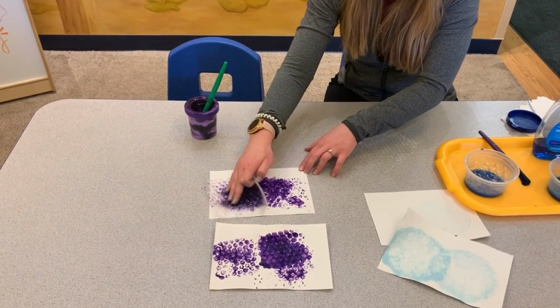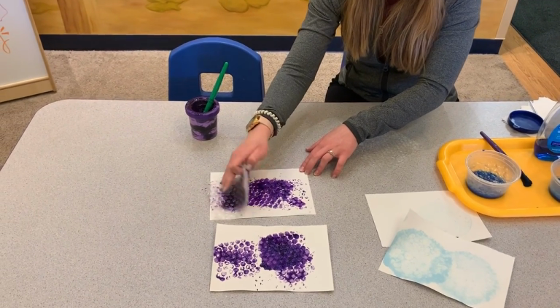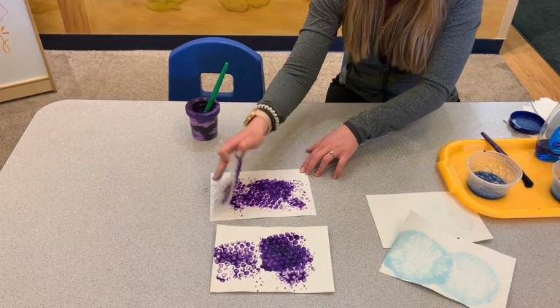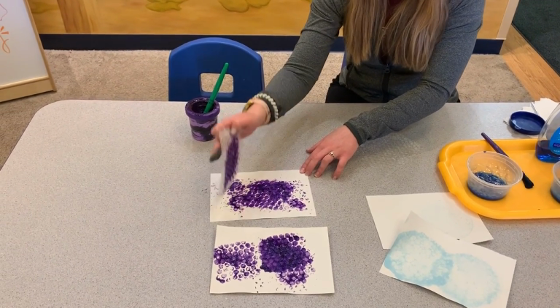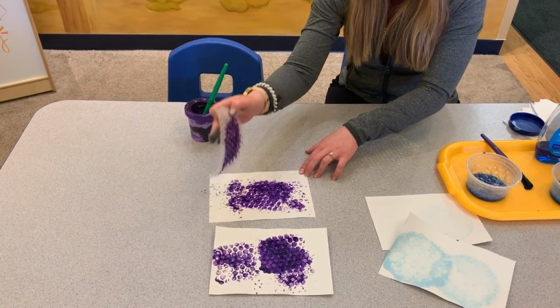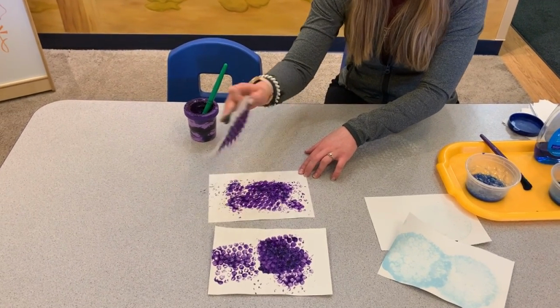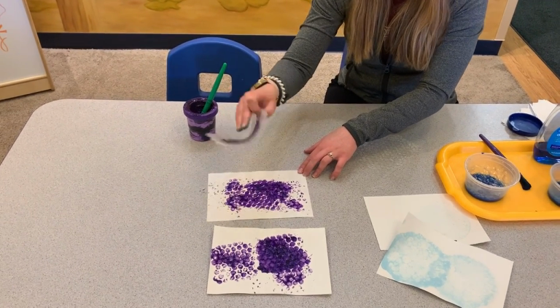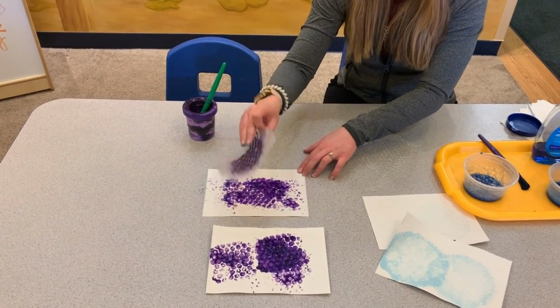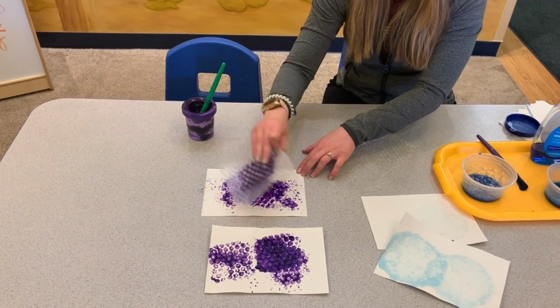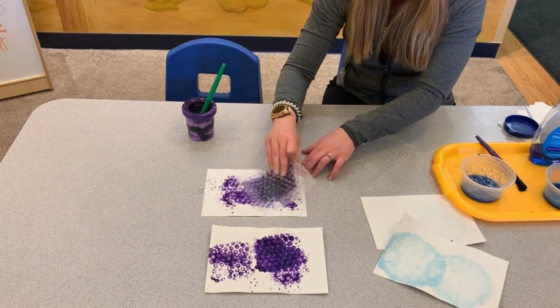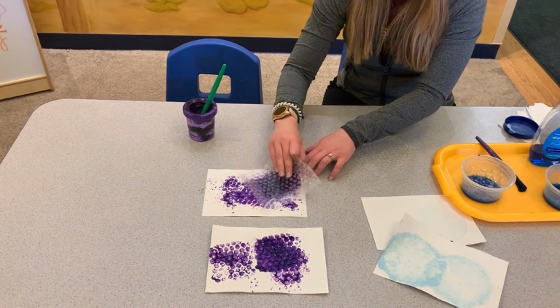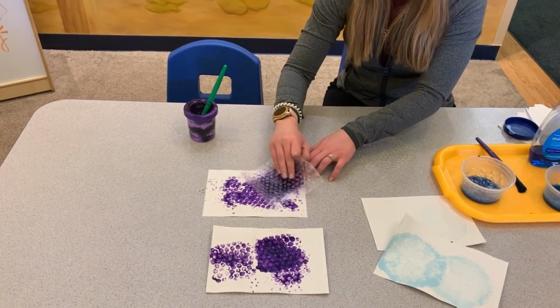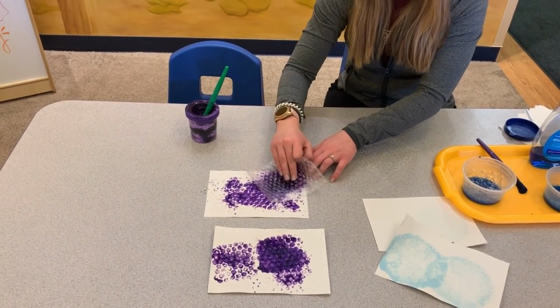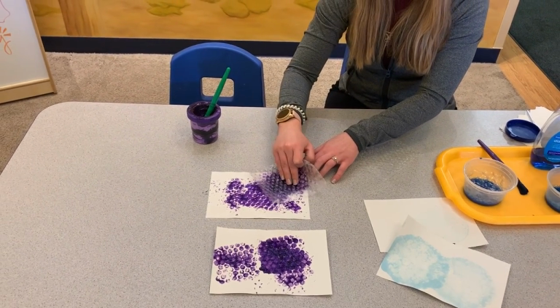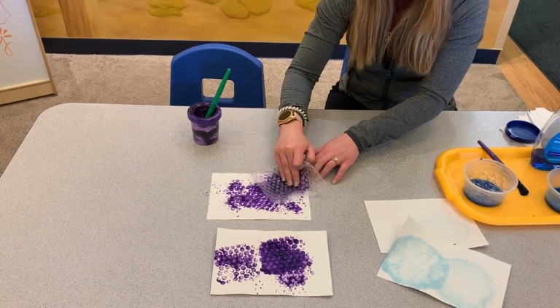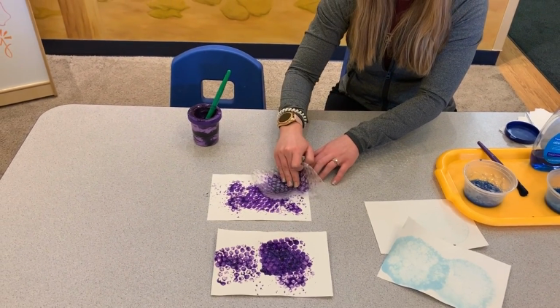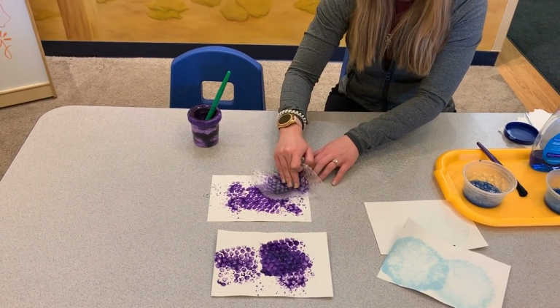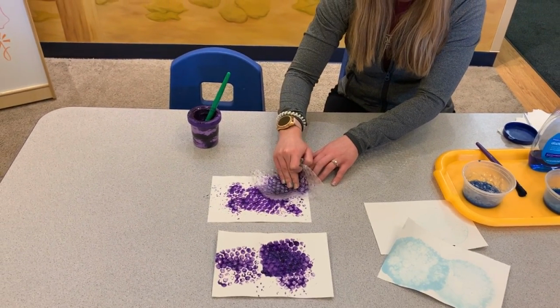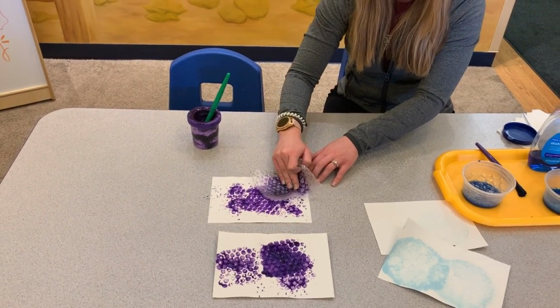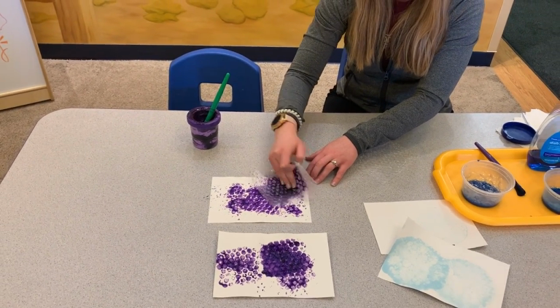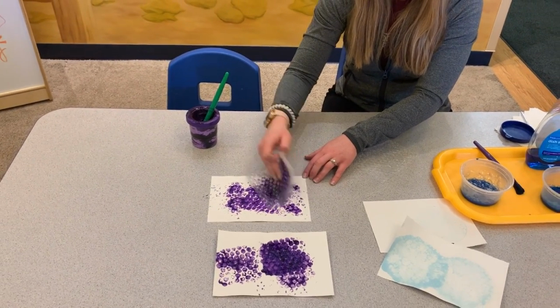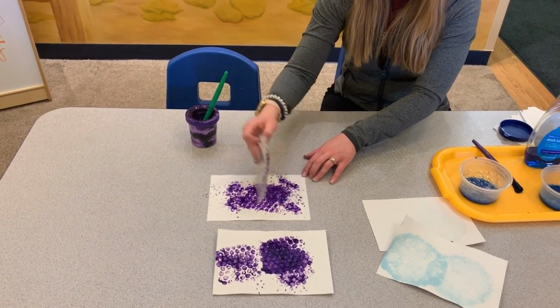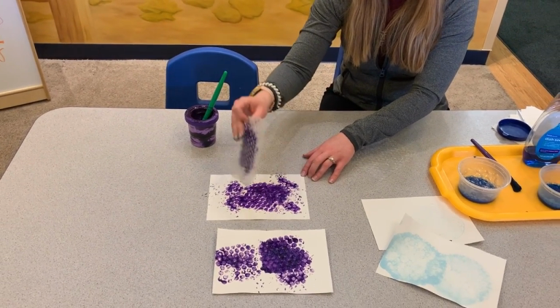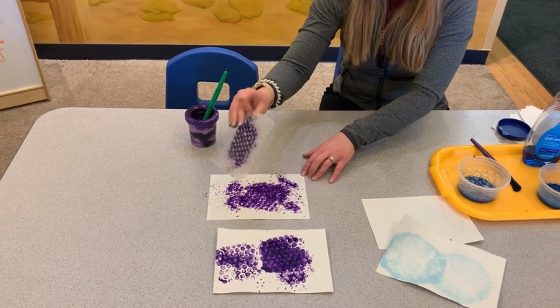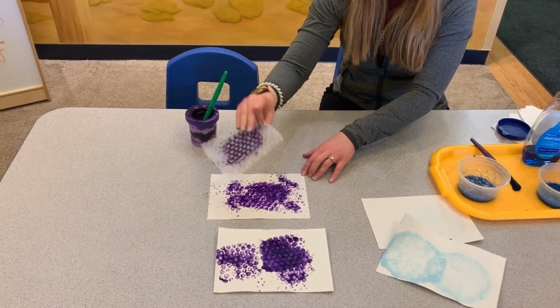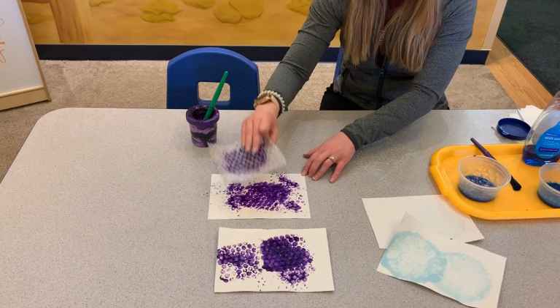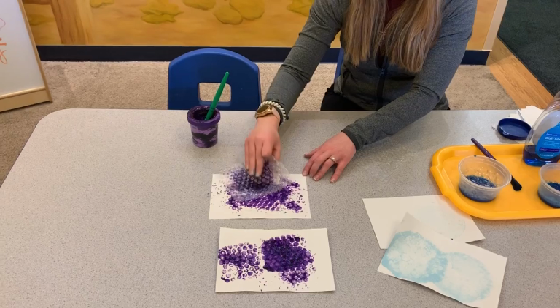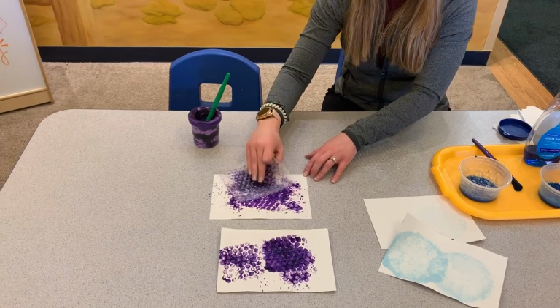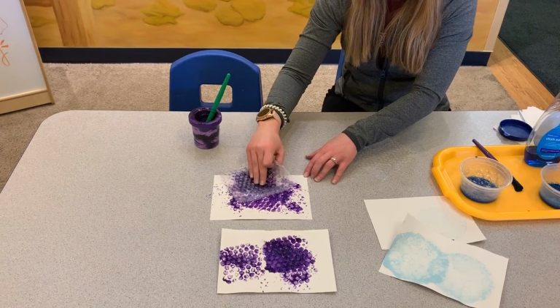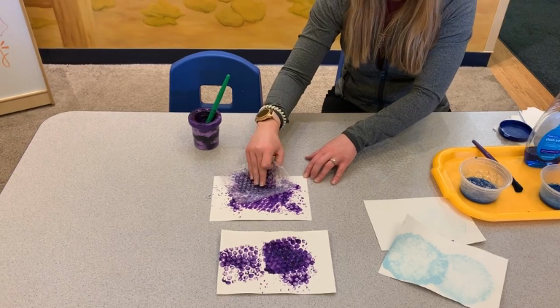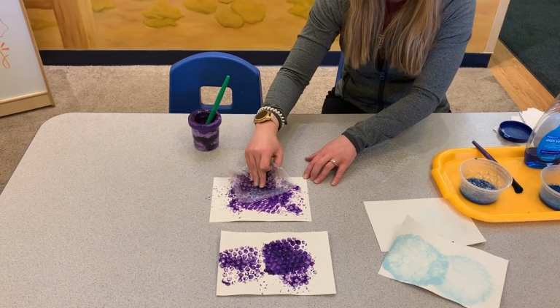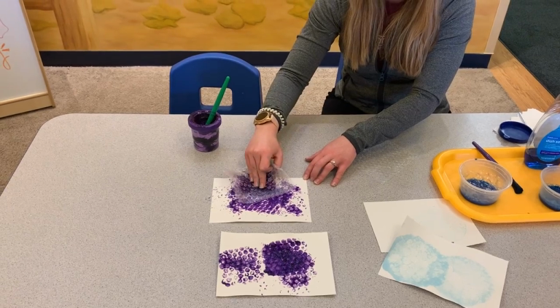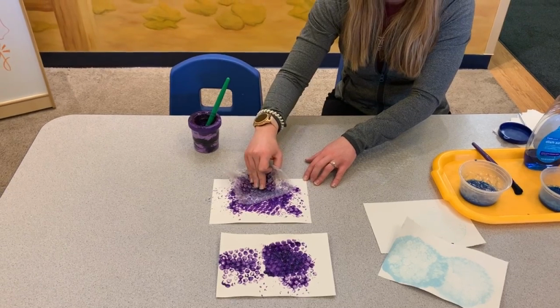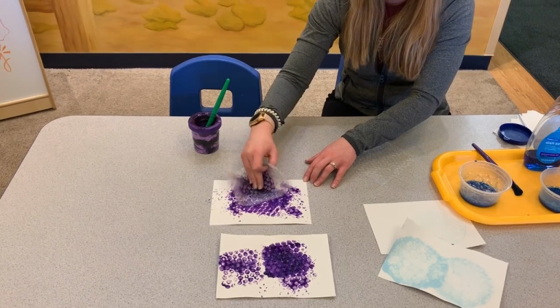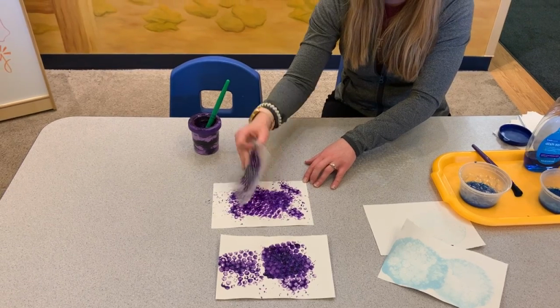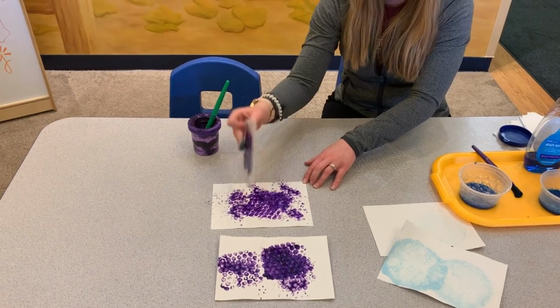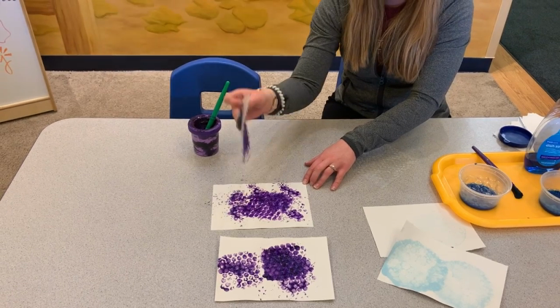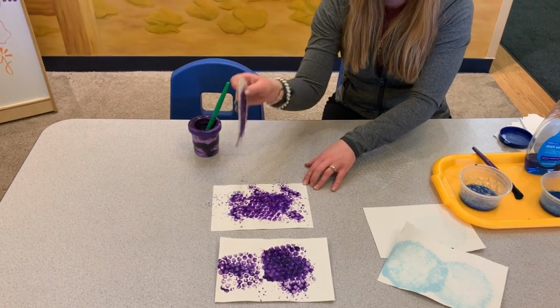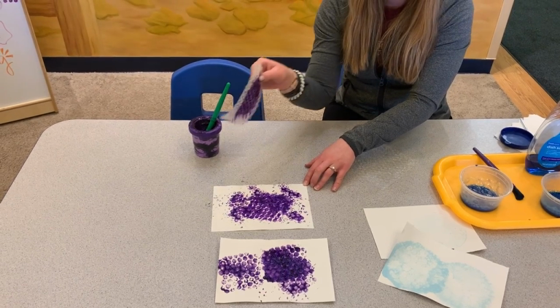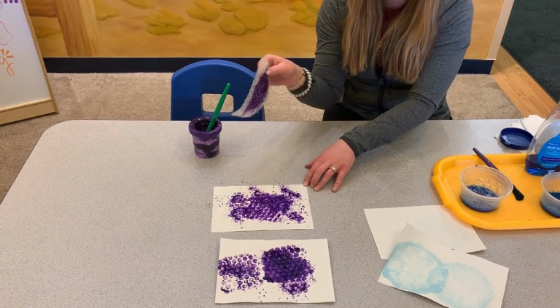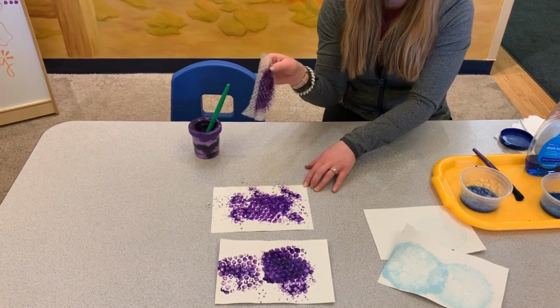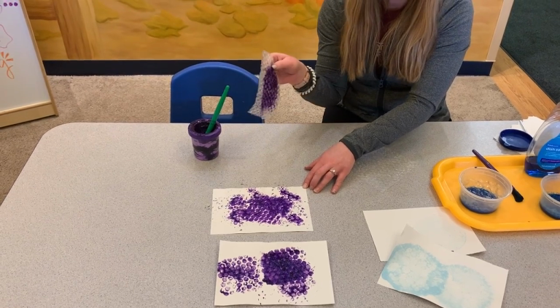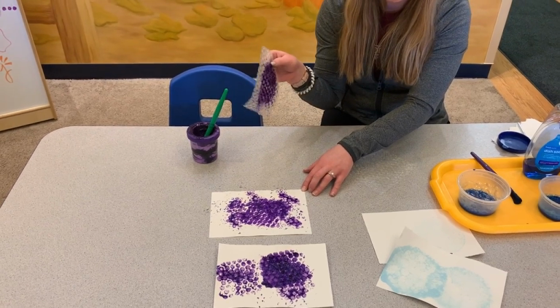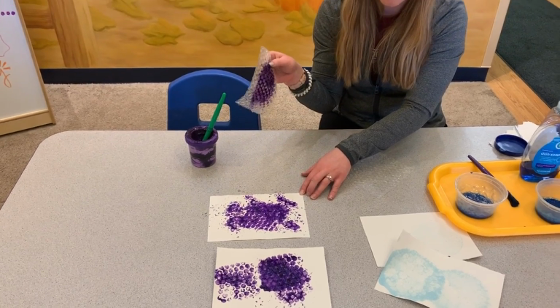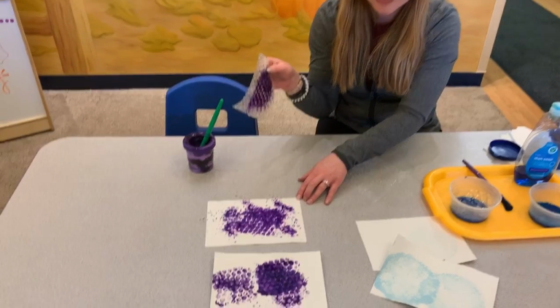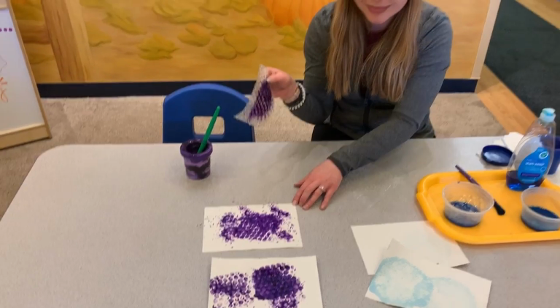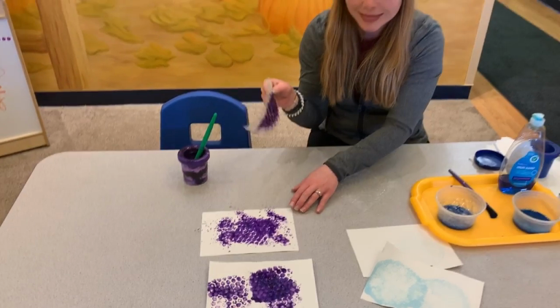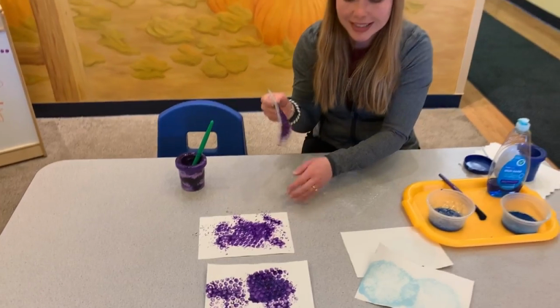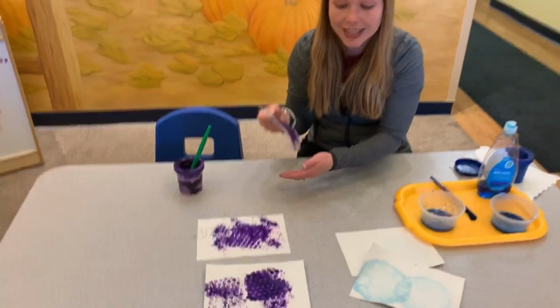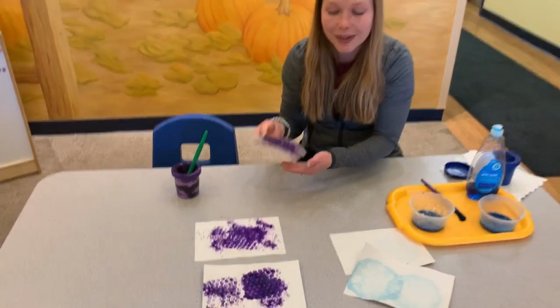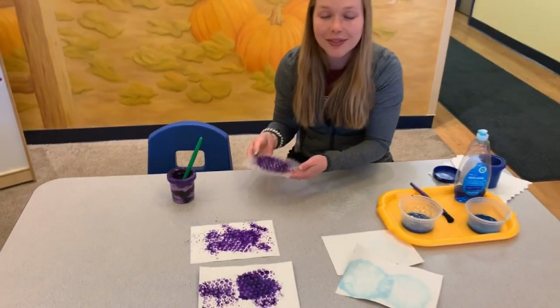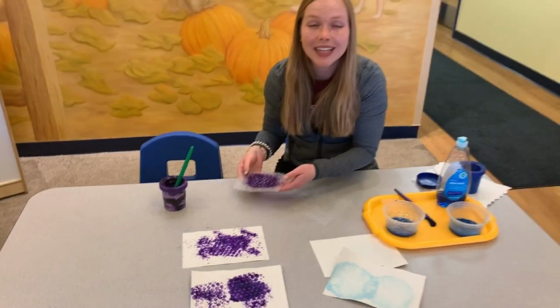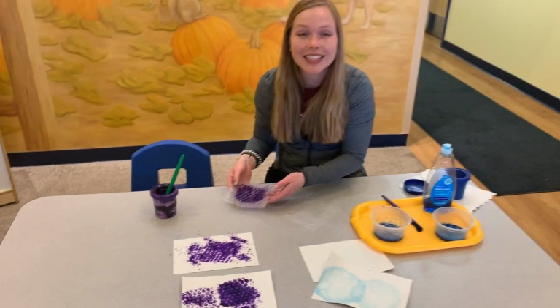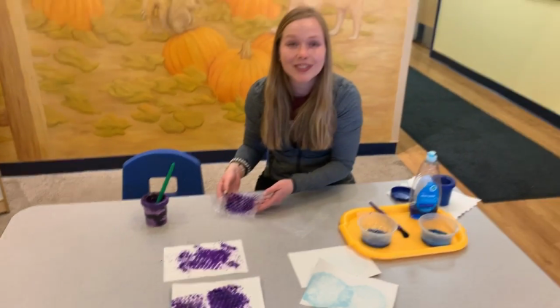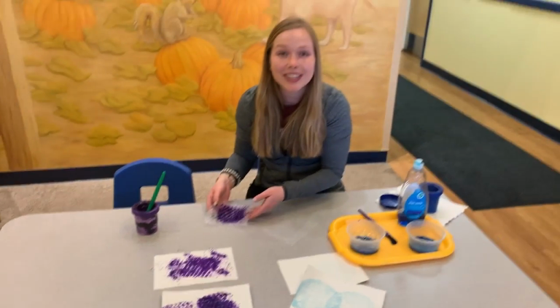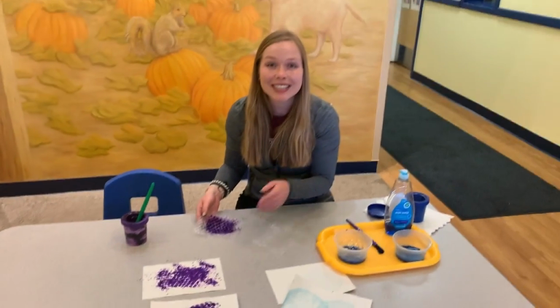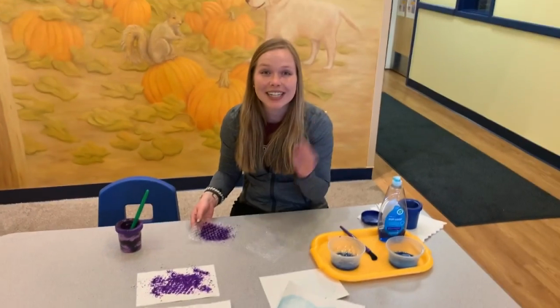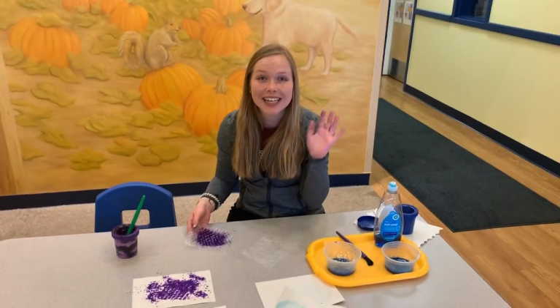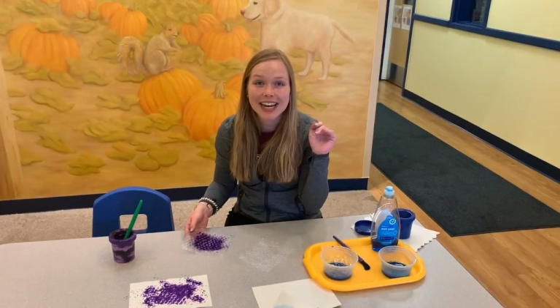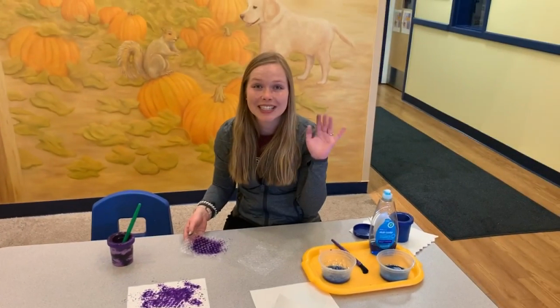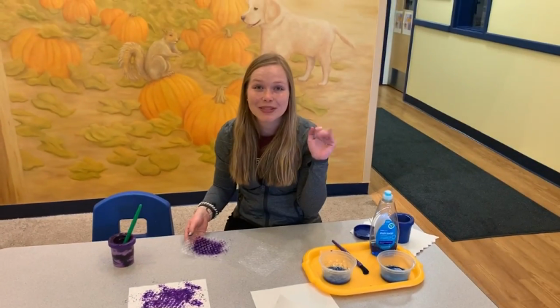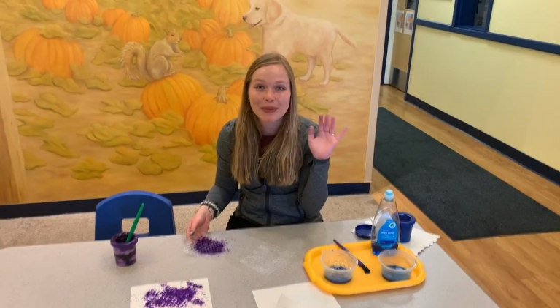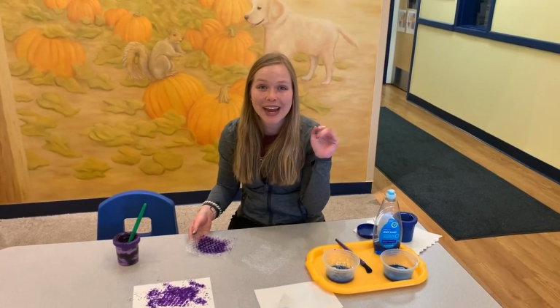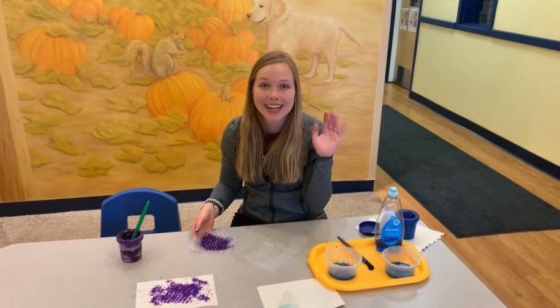I like to hang mine in the window. I think it's a really cute, fun spring activity. Thanks for listening guys, bye!